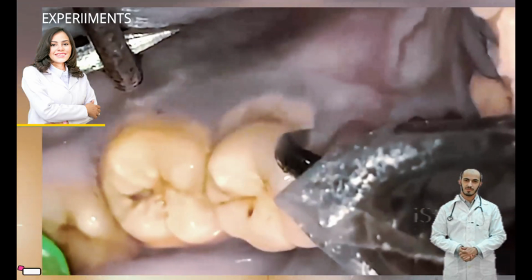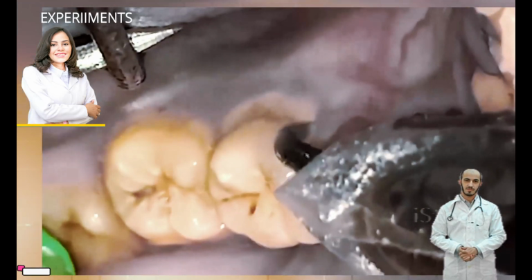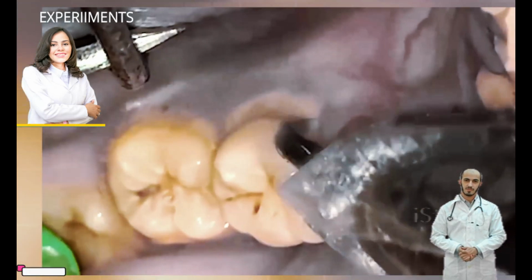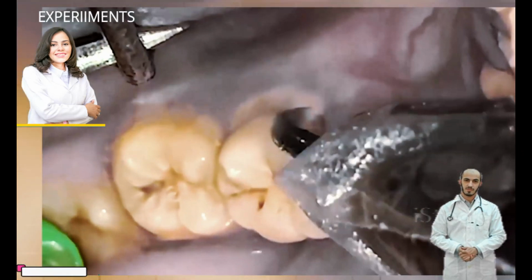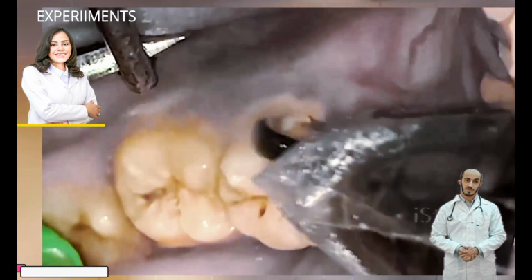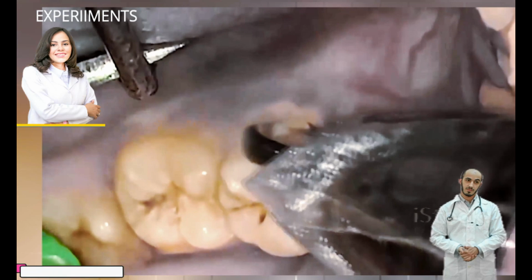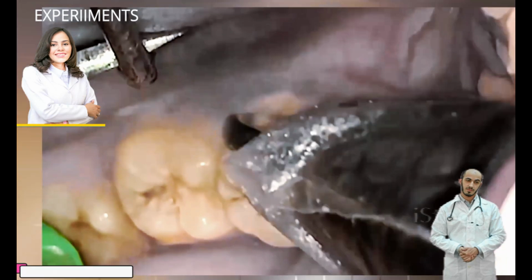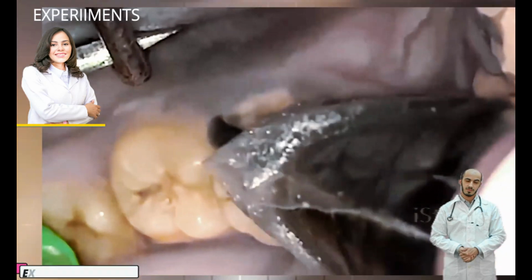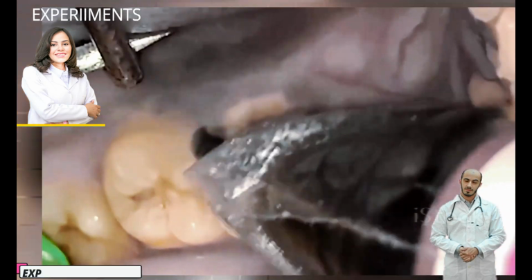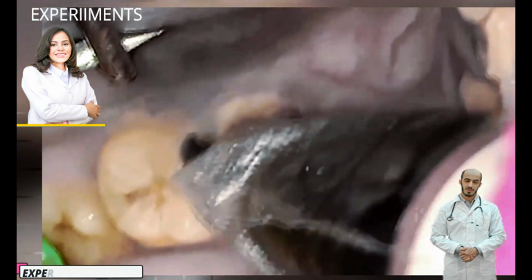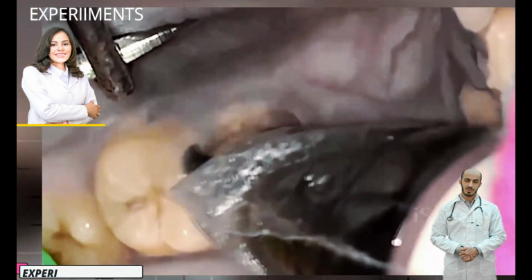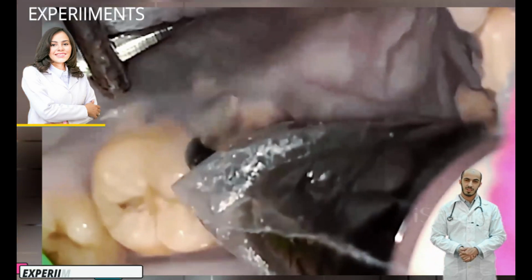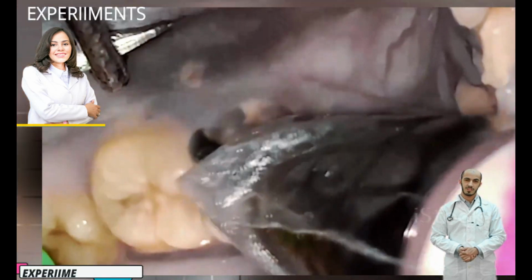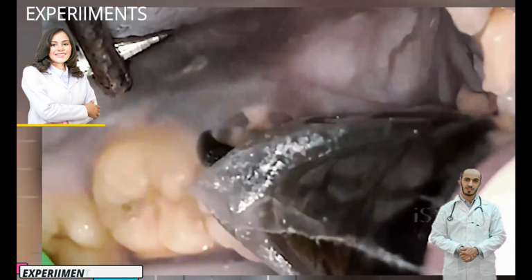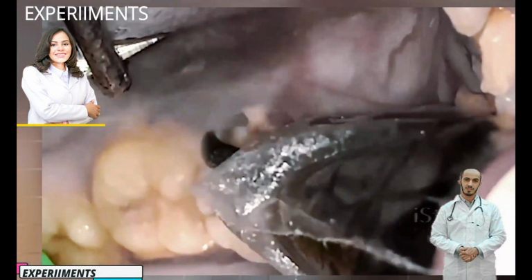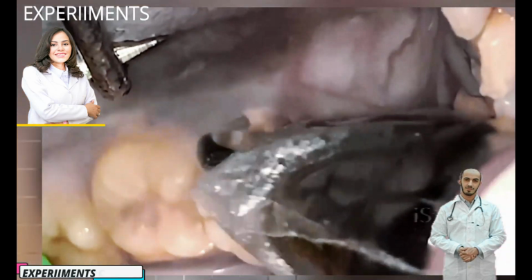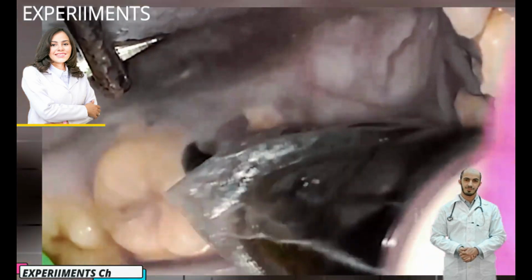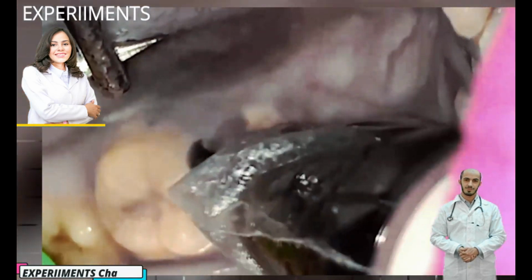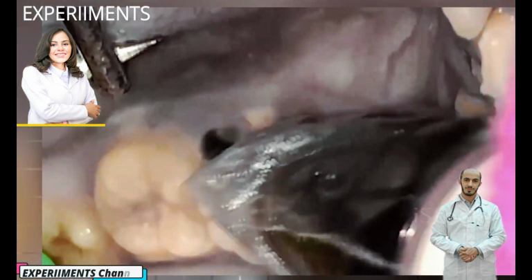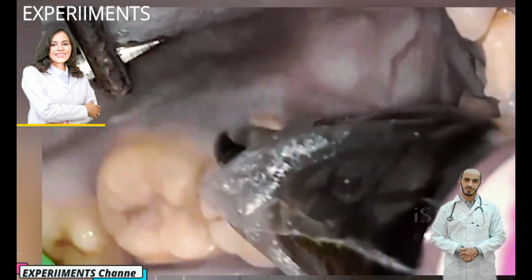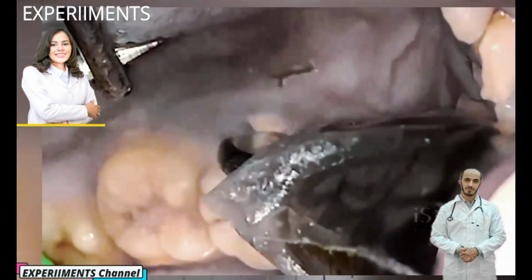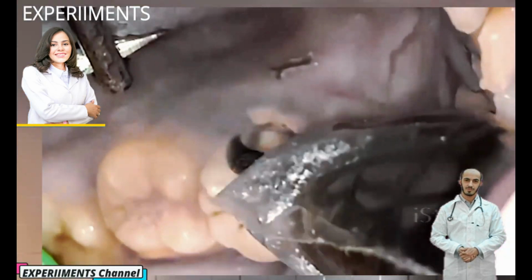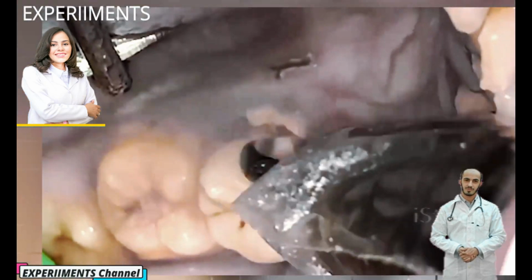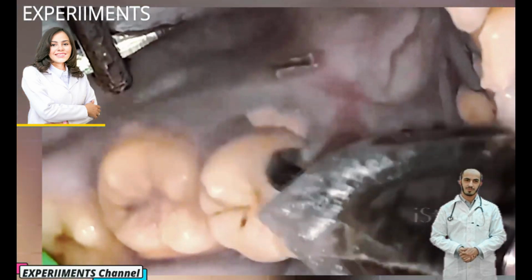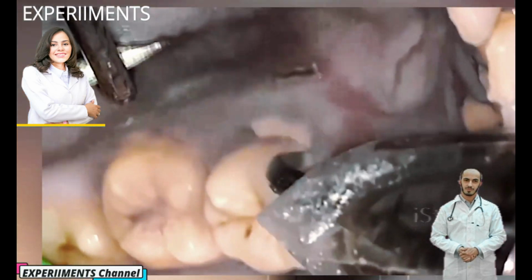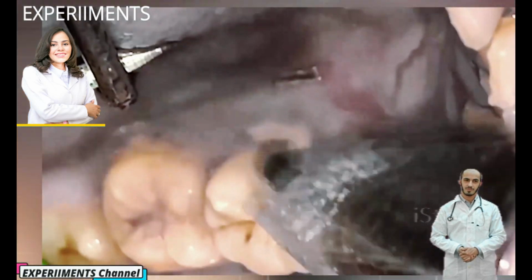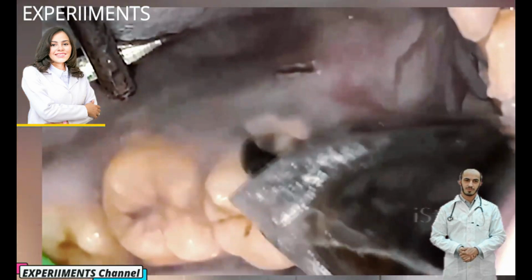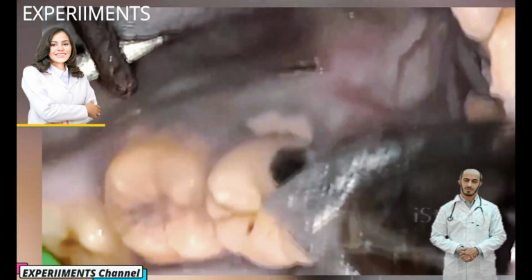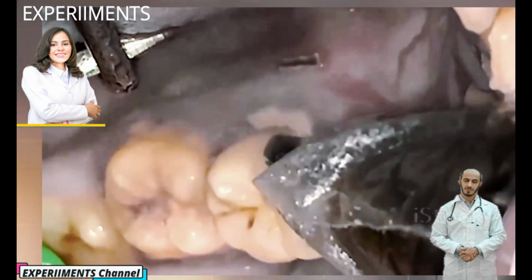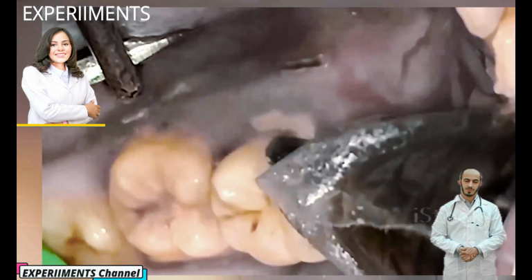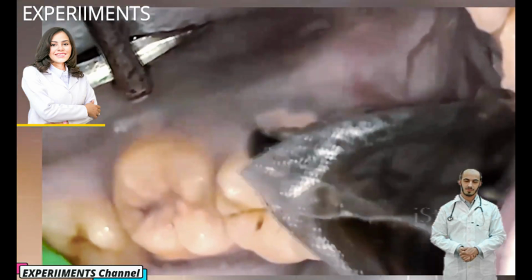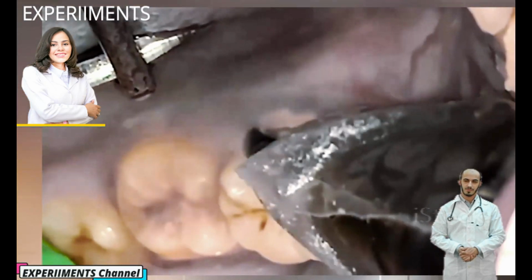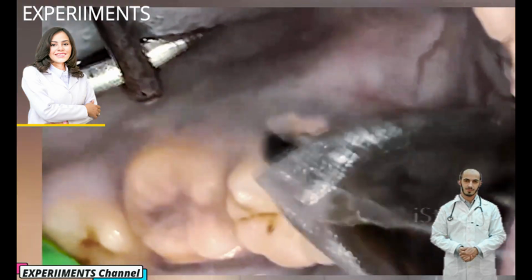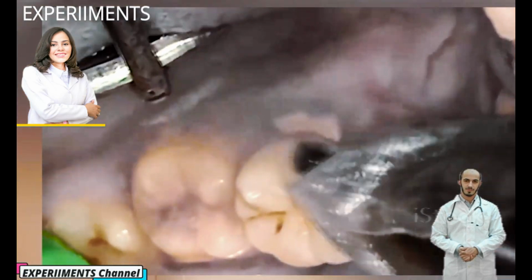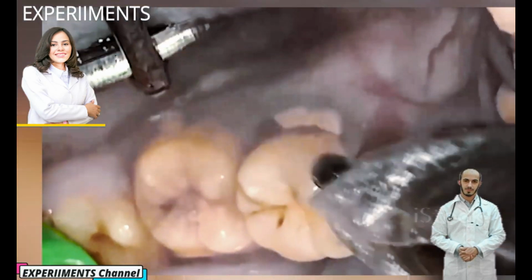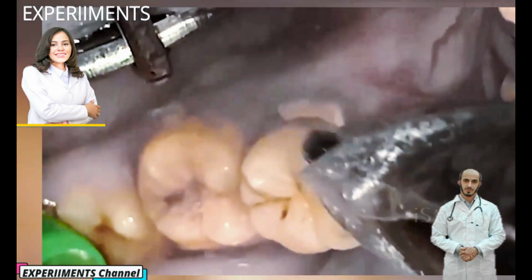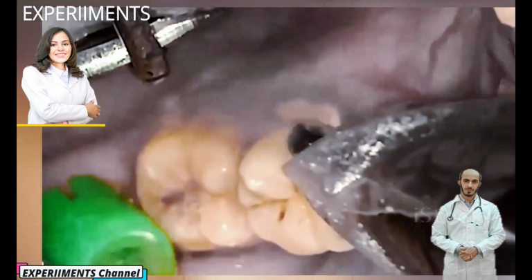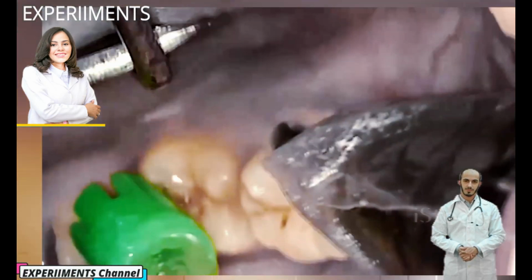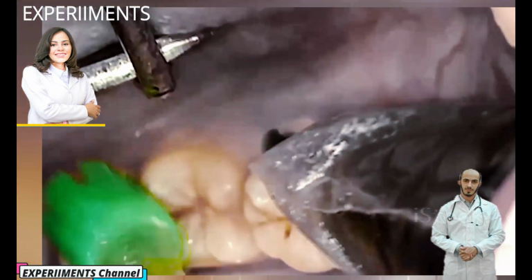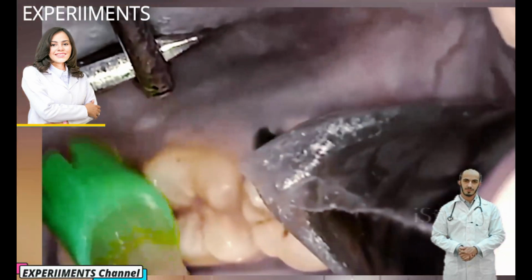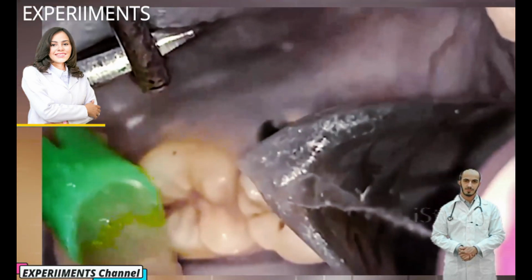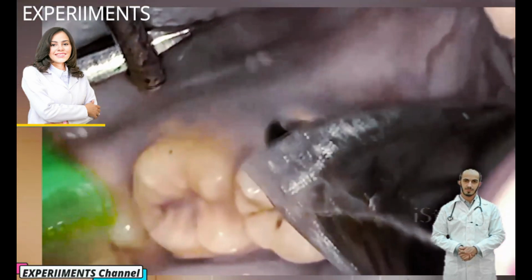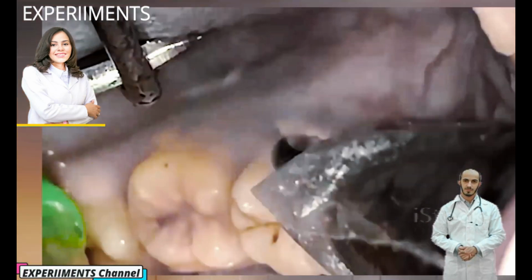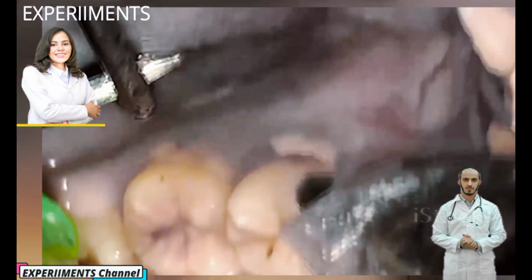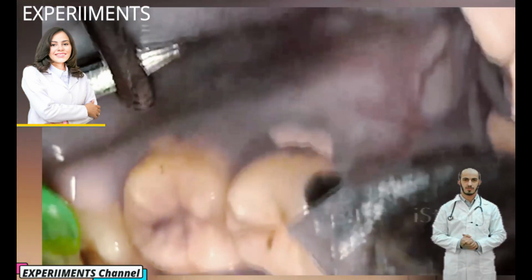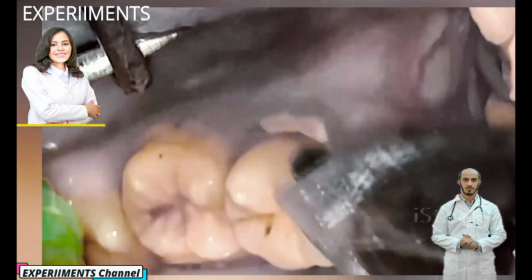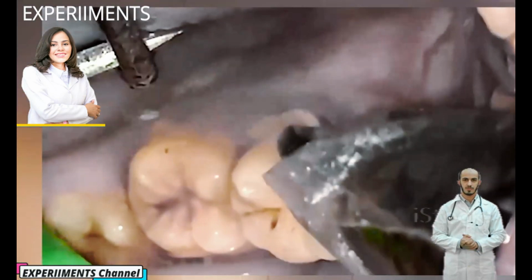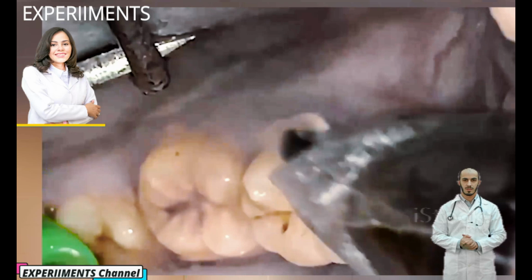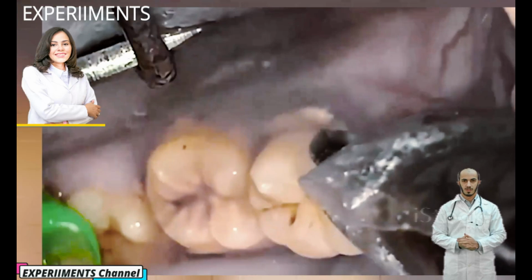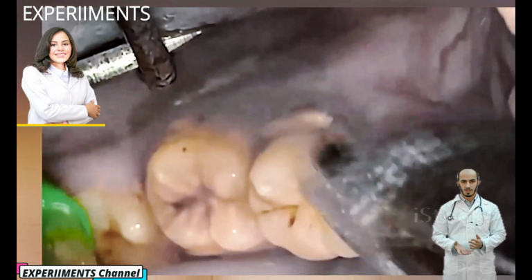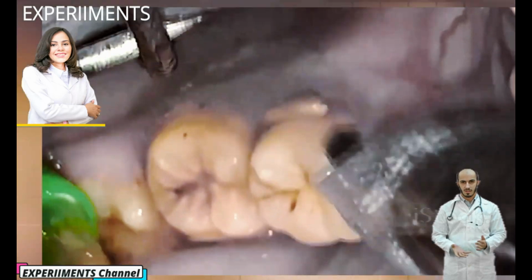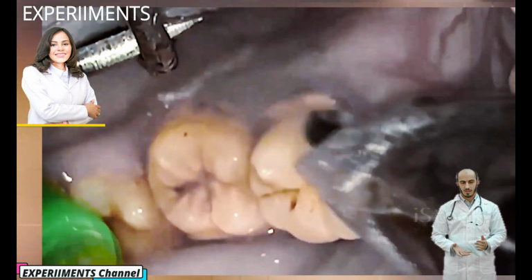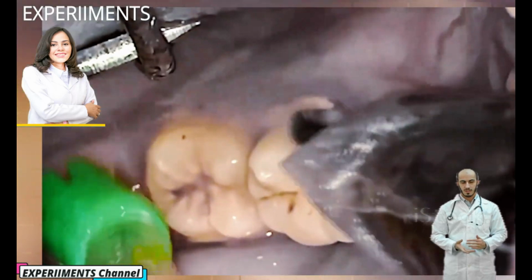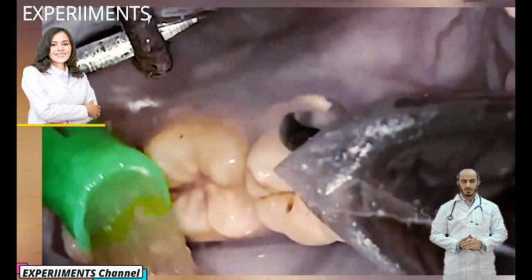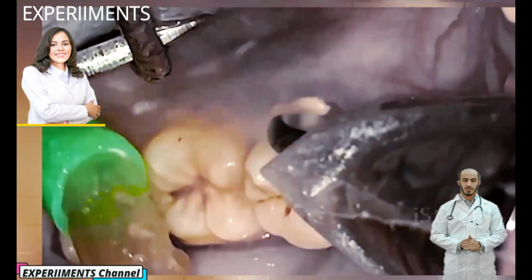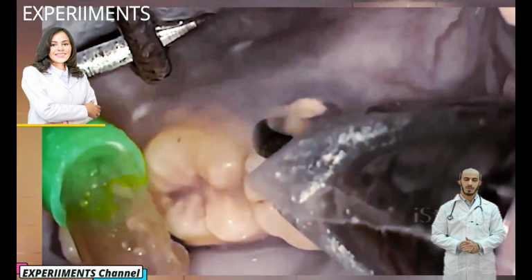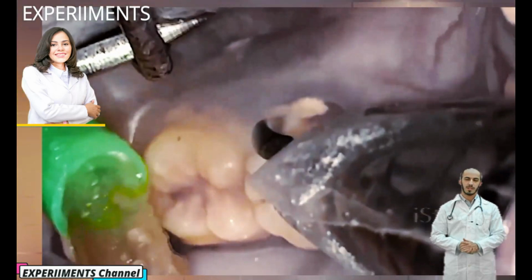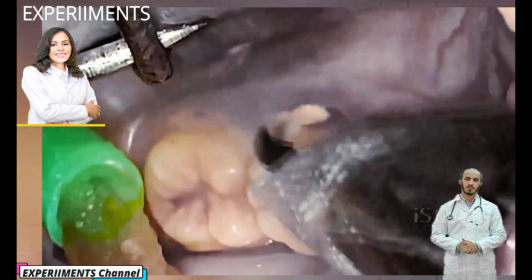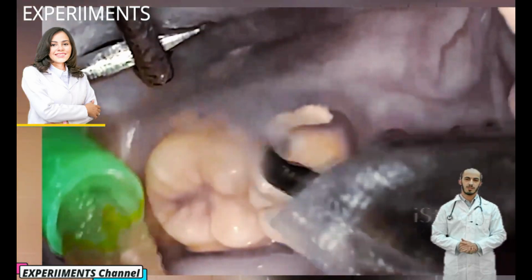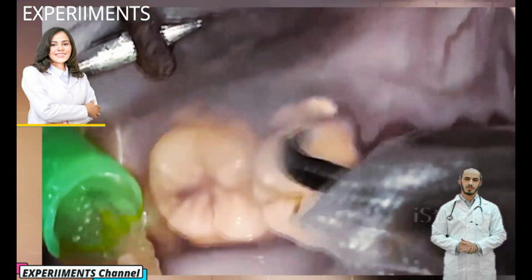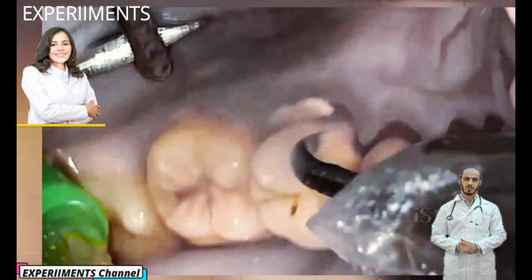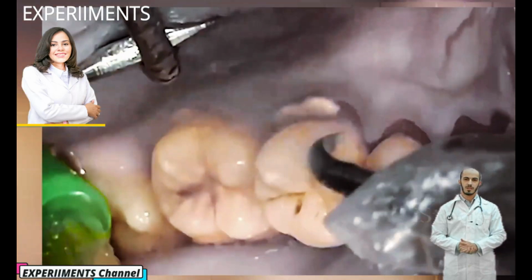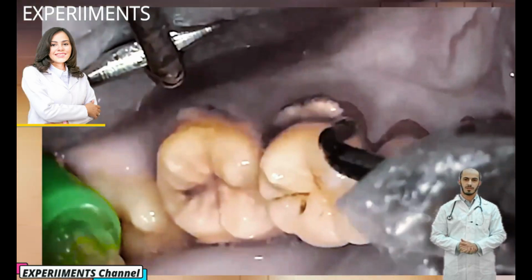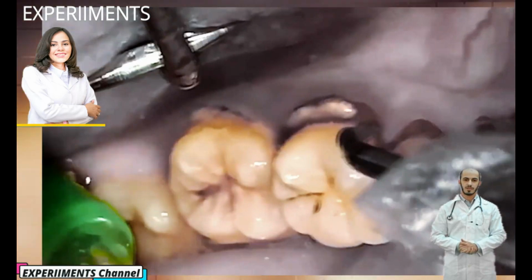Individuals vary greatly in their susceptibility to tartar buildup. For many, these deposits build up faster with age.